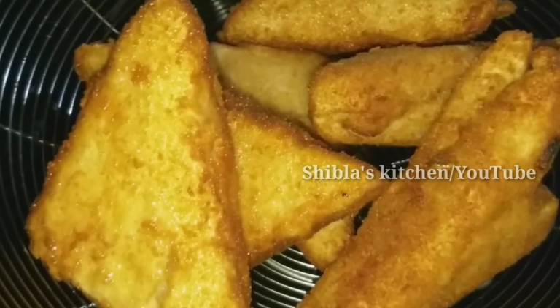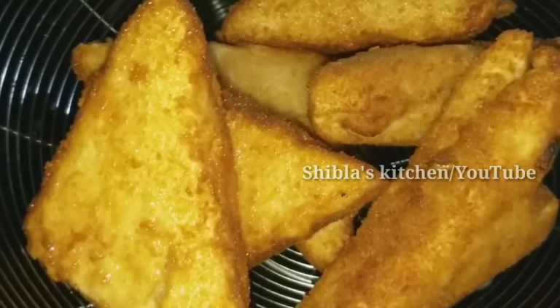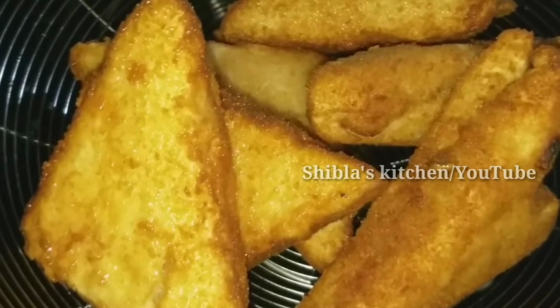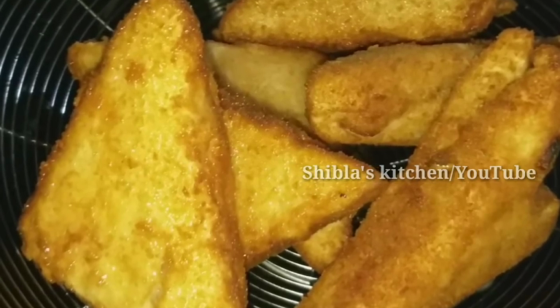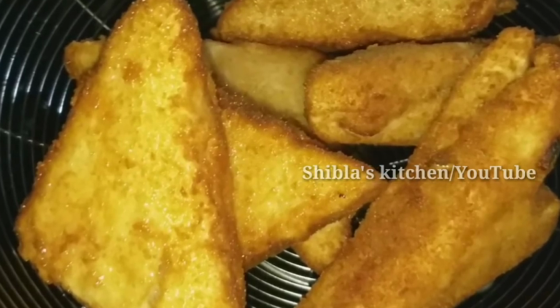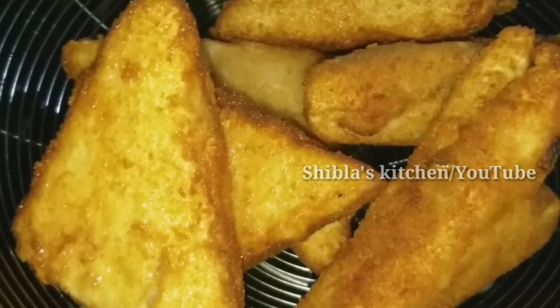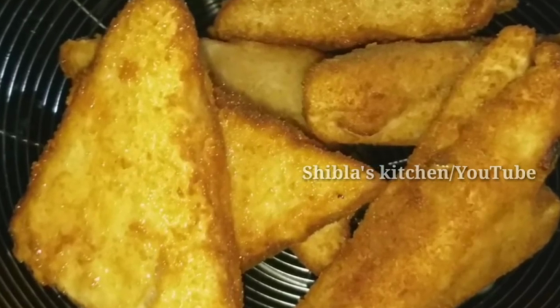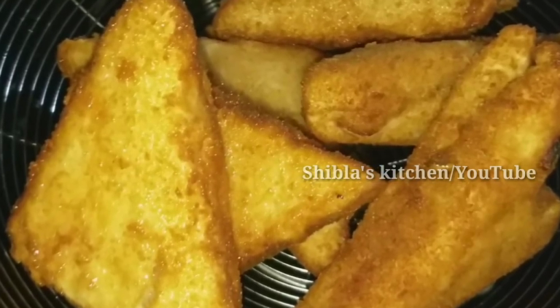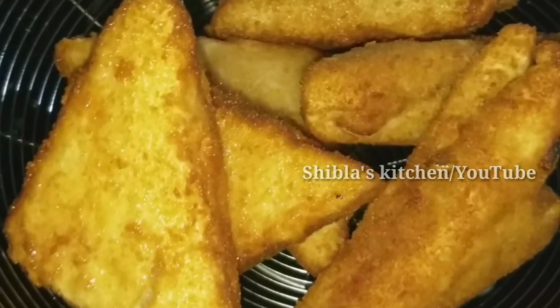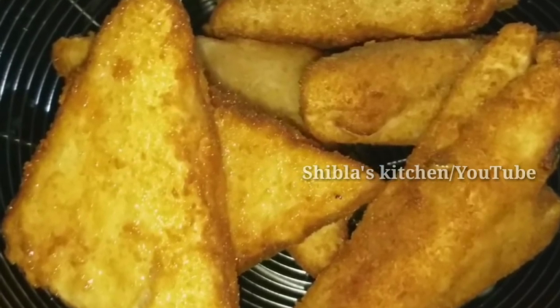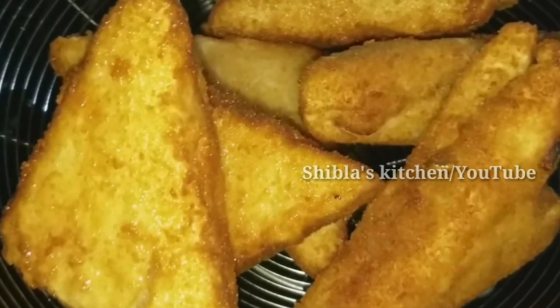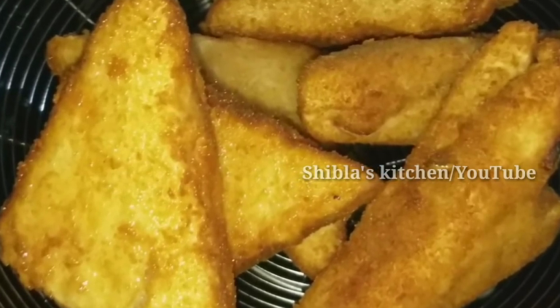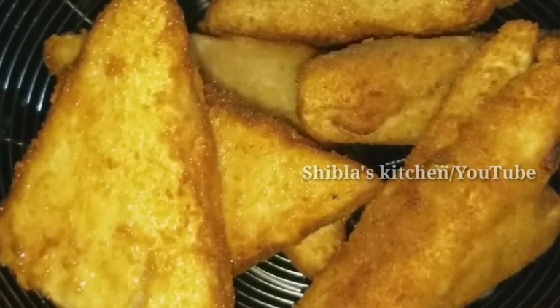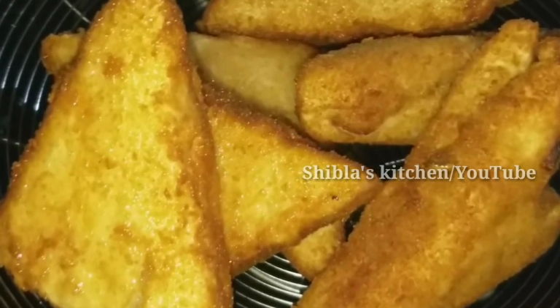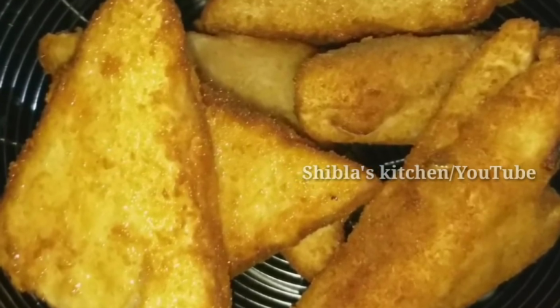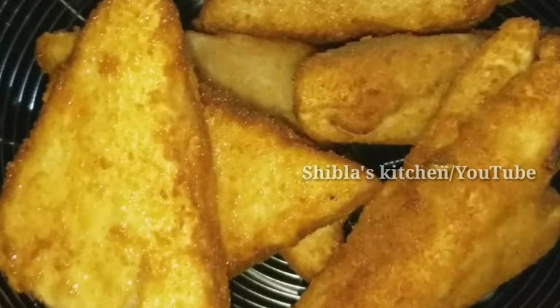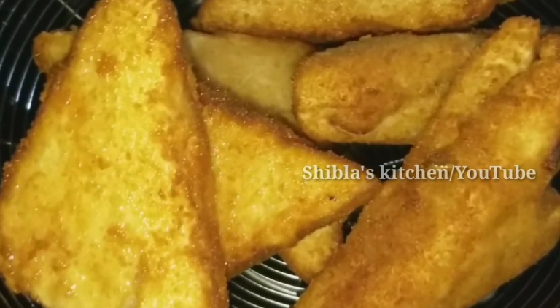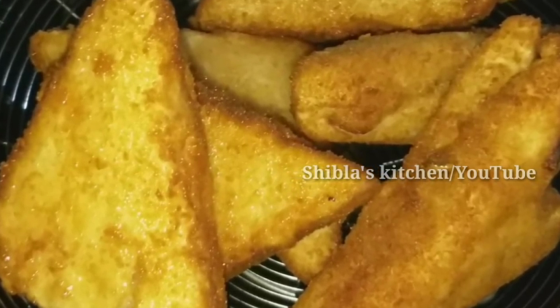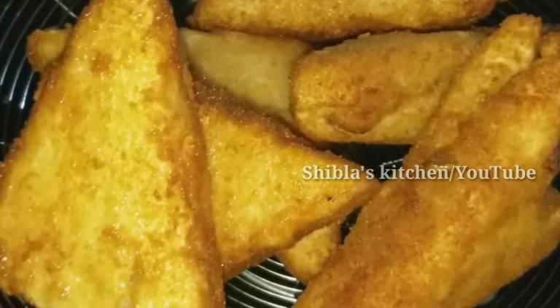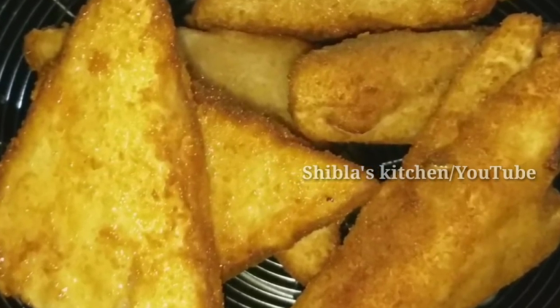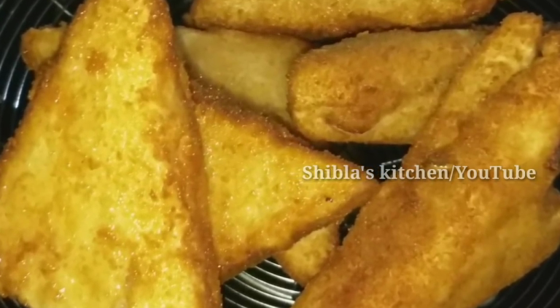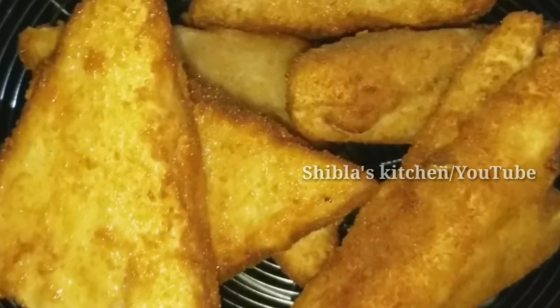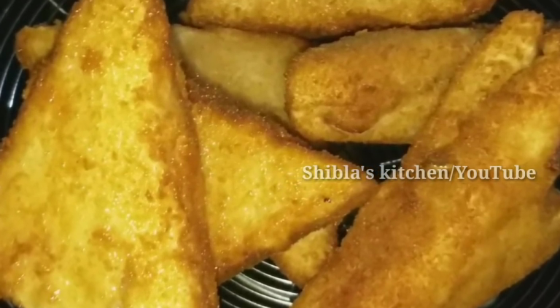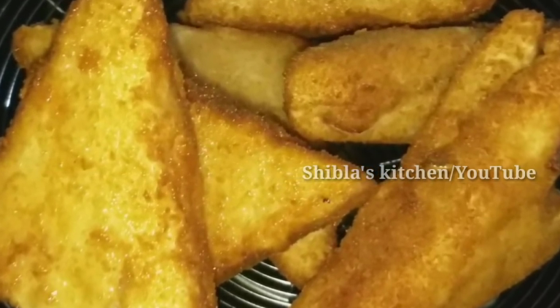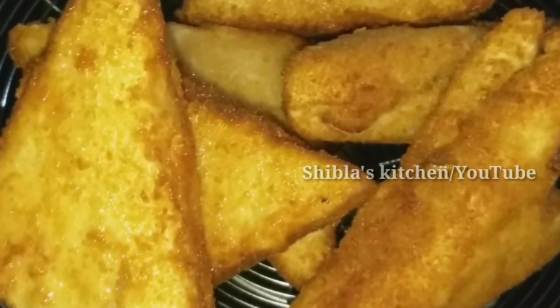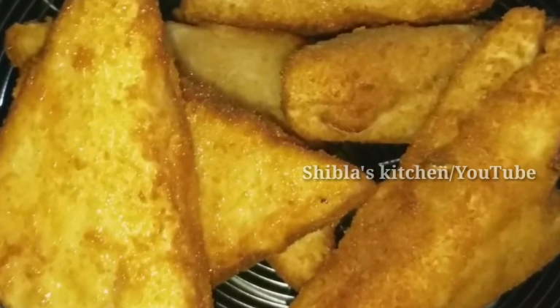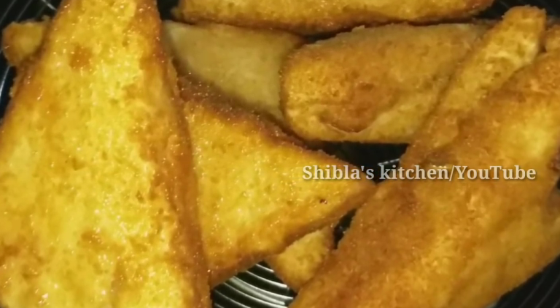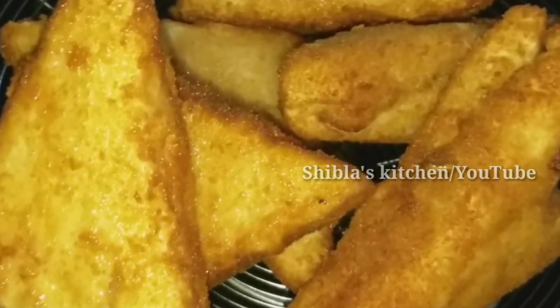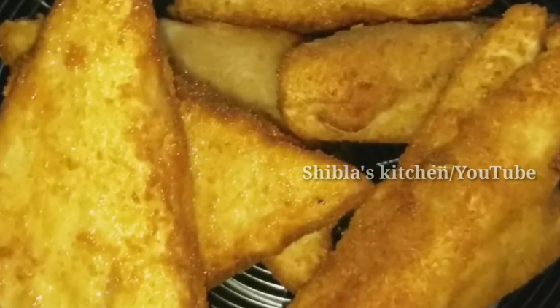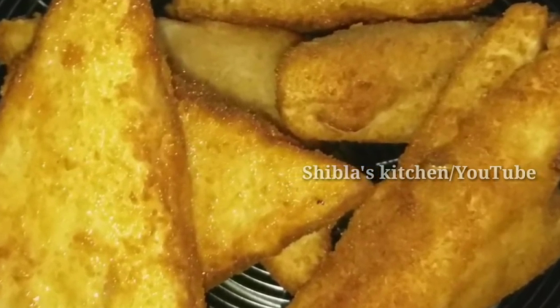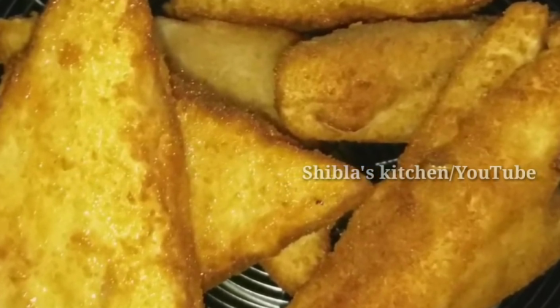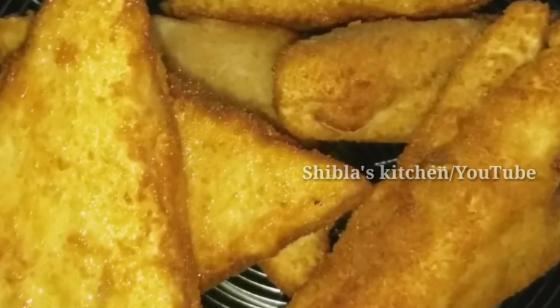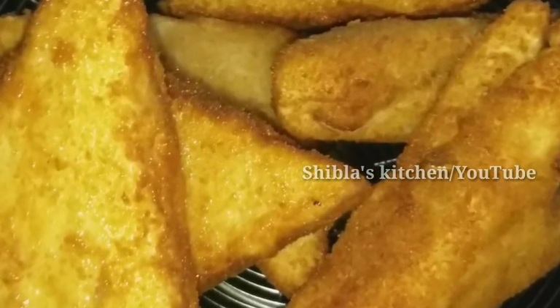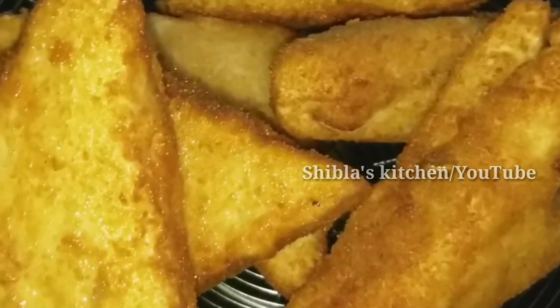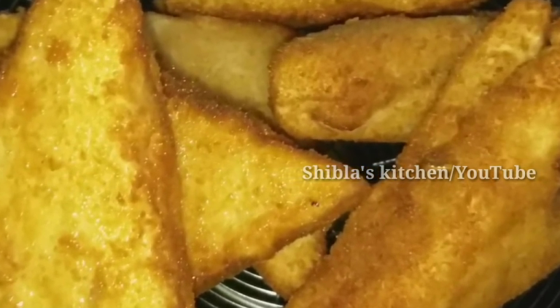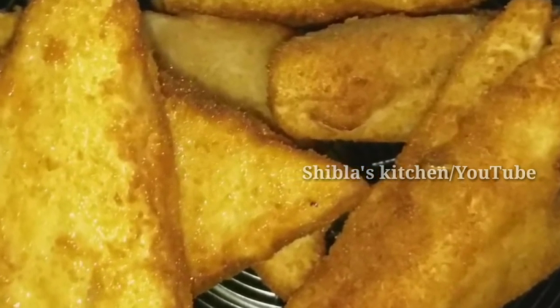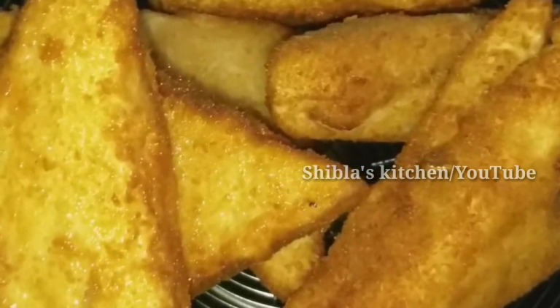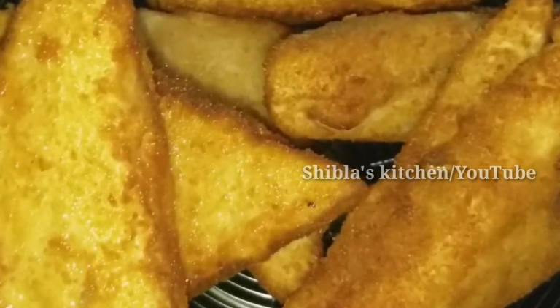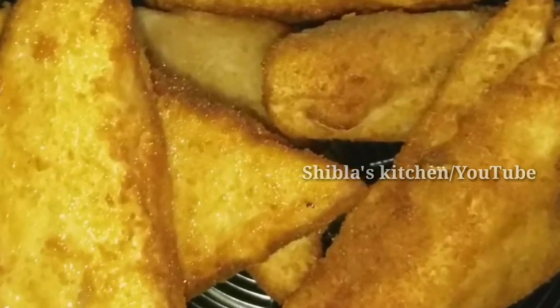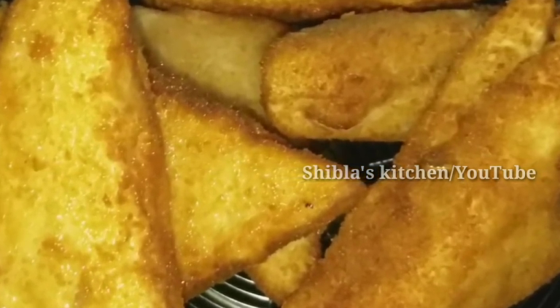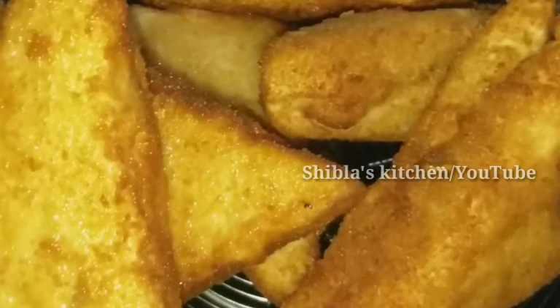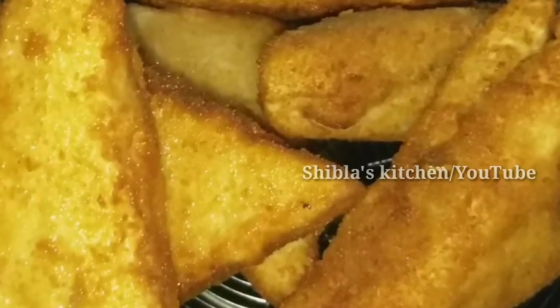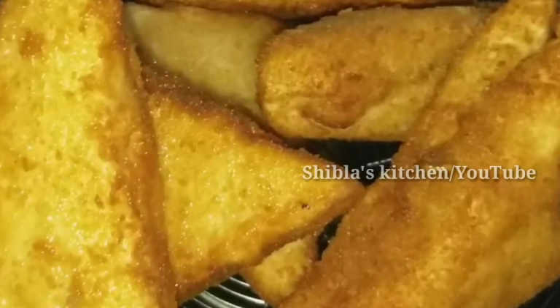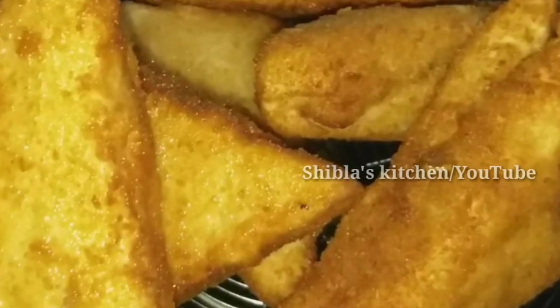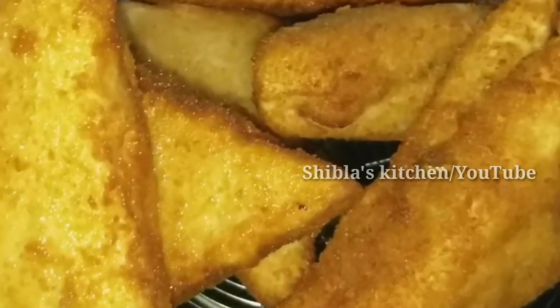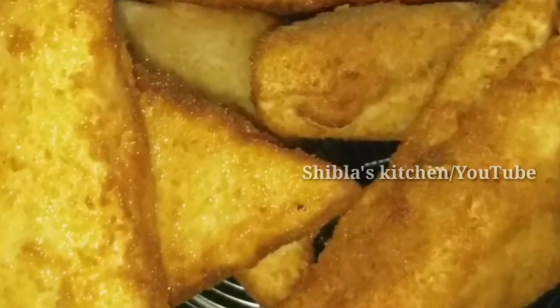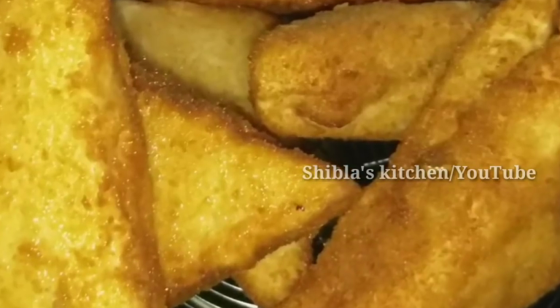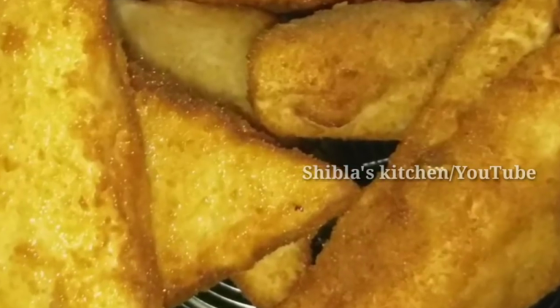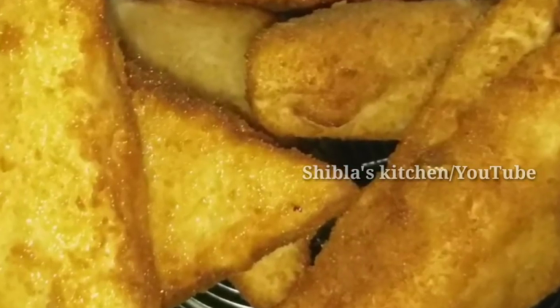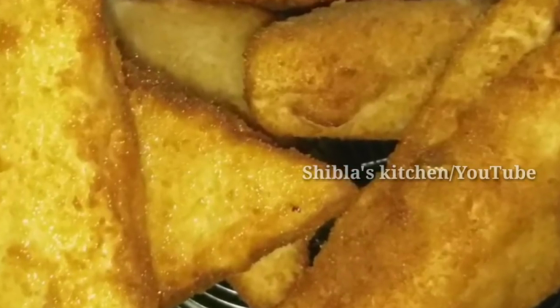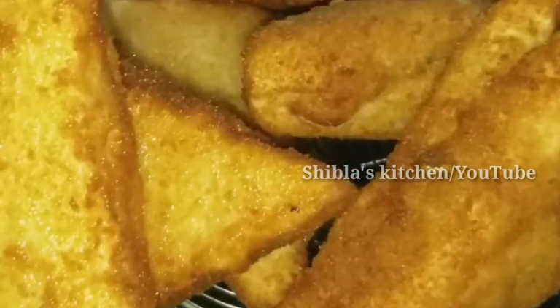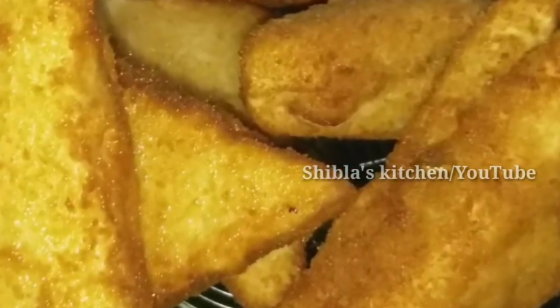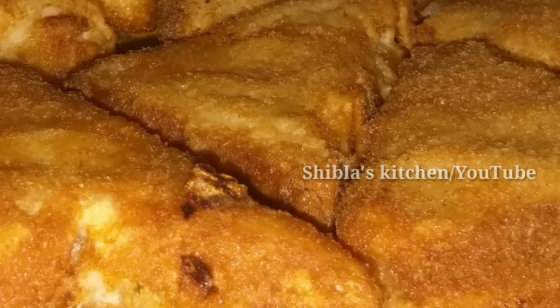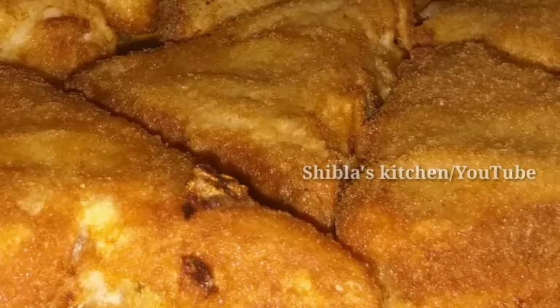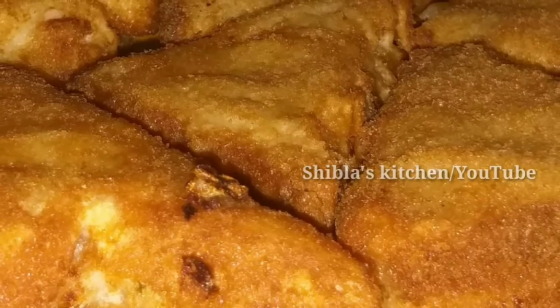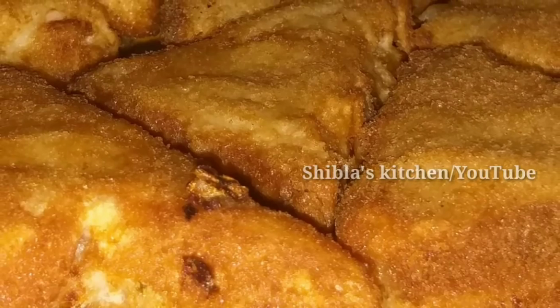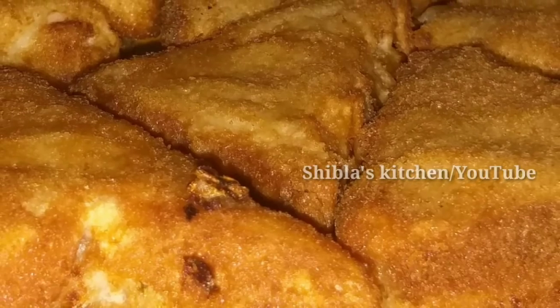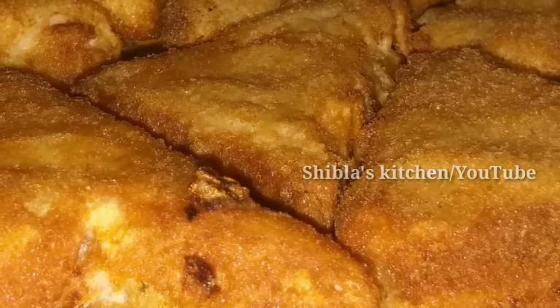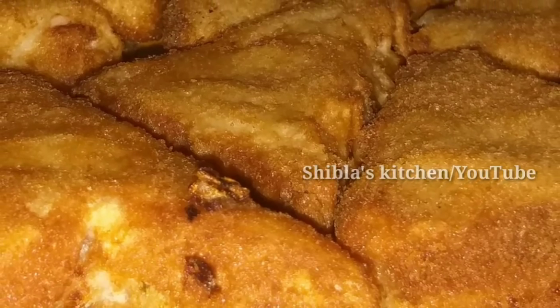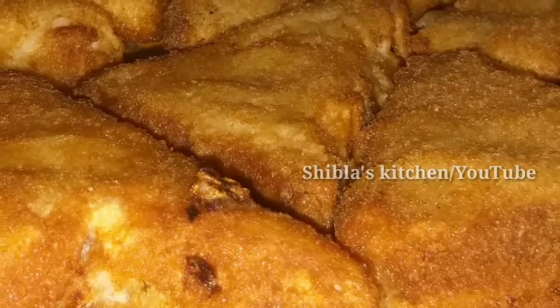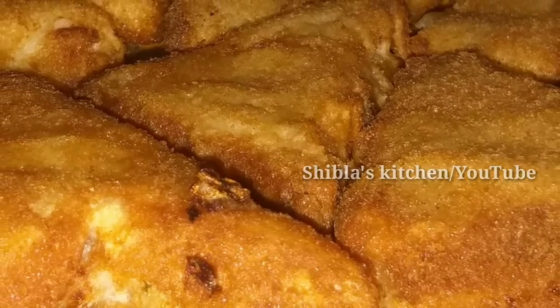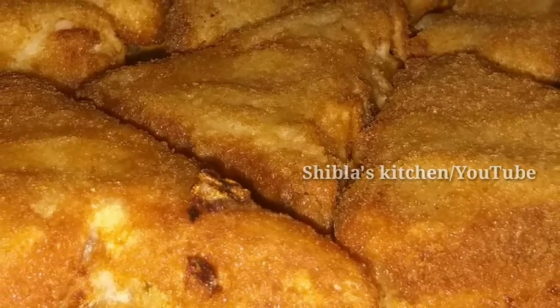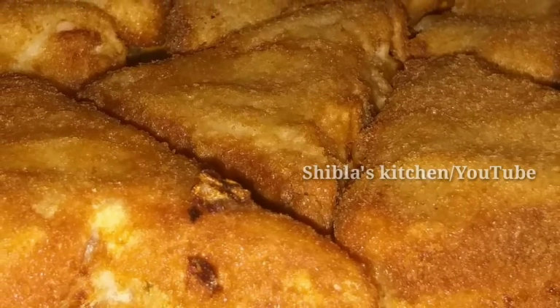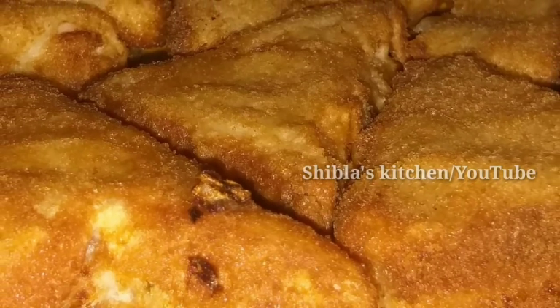Hello, welcome back to Shiblaas Kitchen. This recipe is a snack made with bread and potatoes.